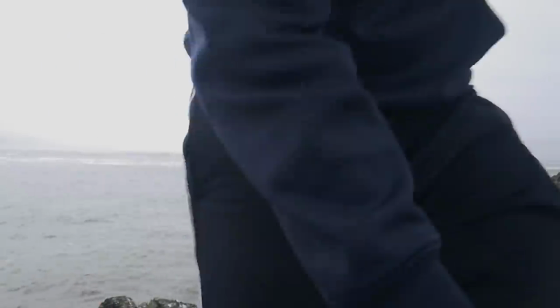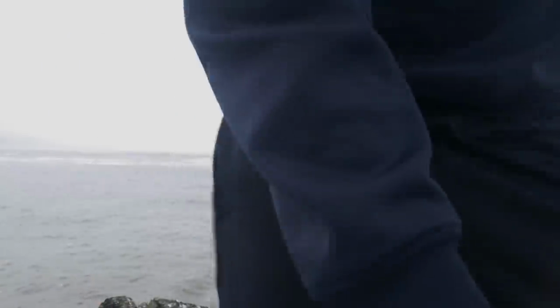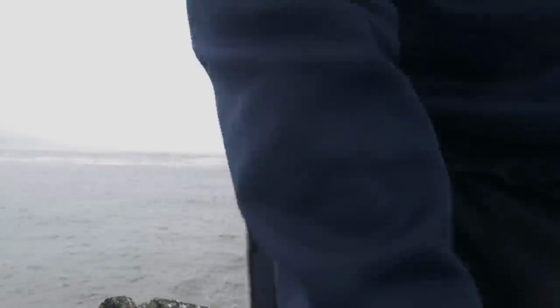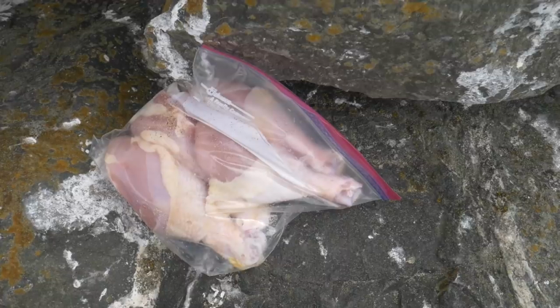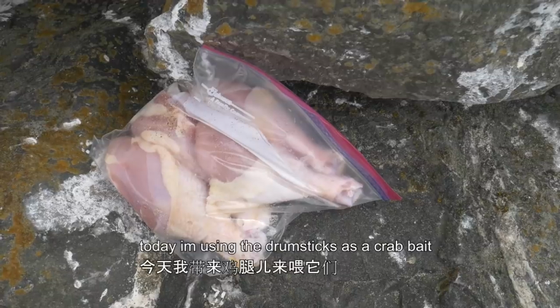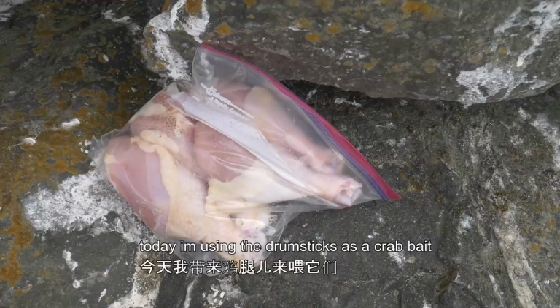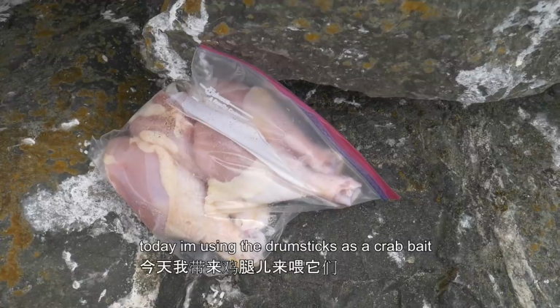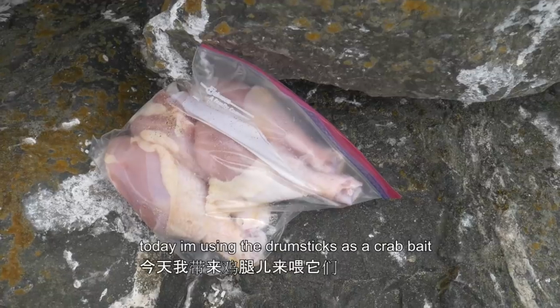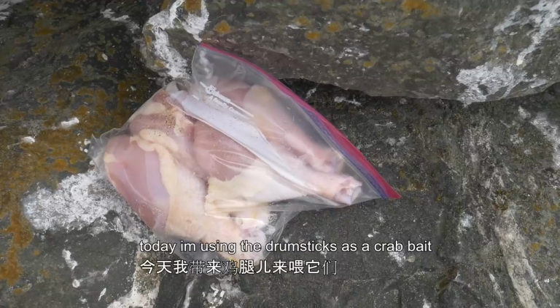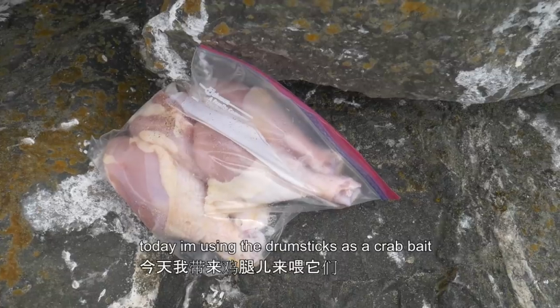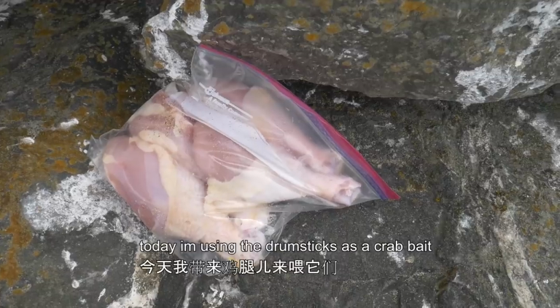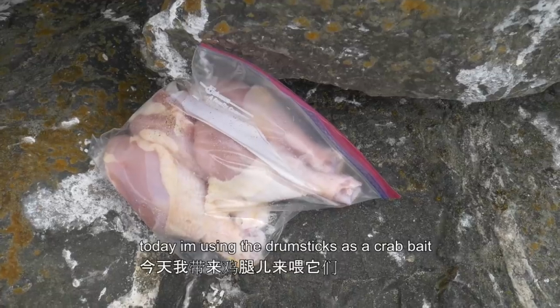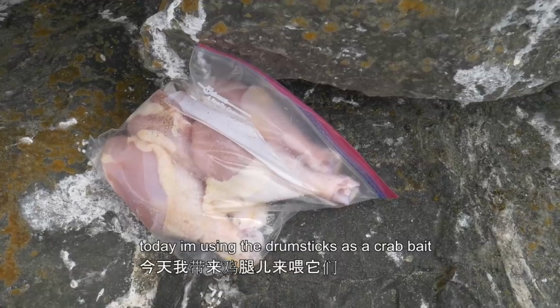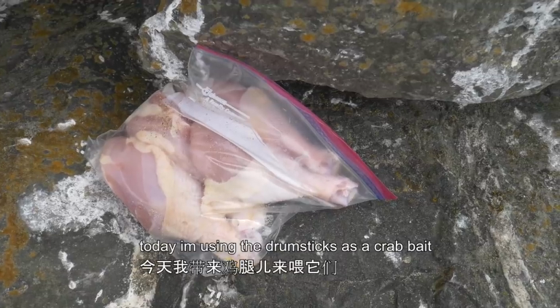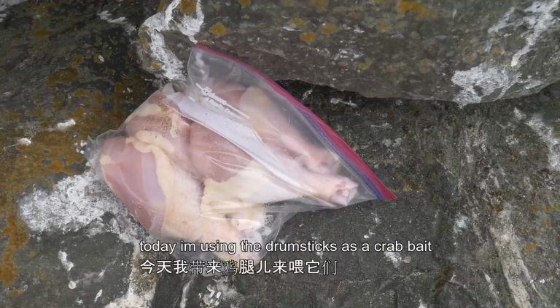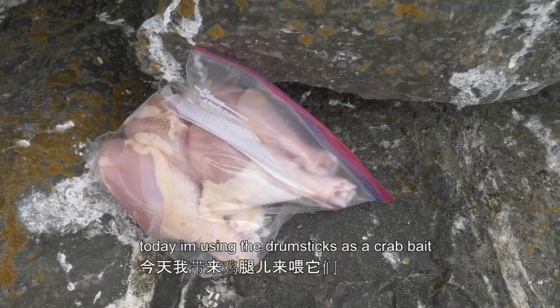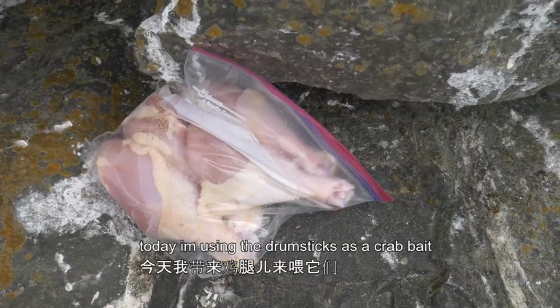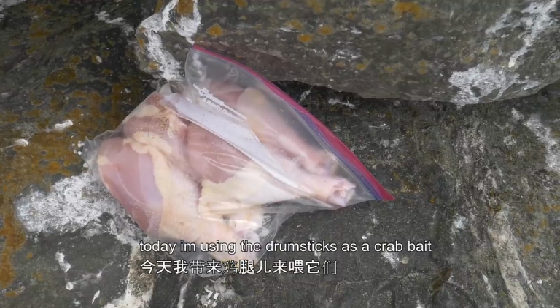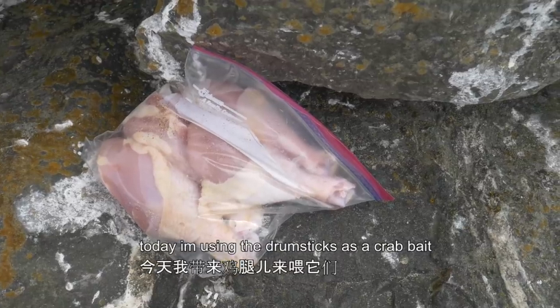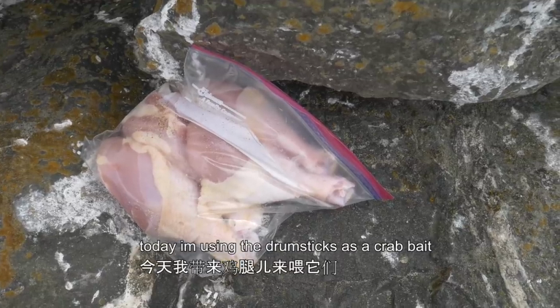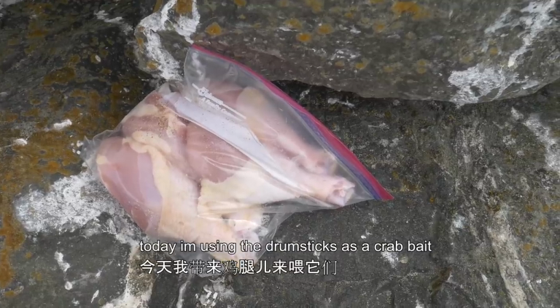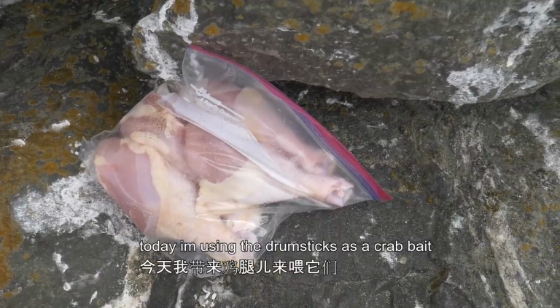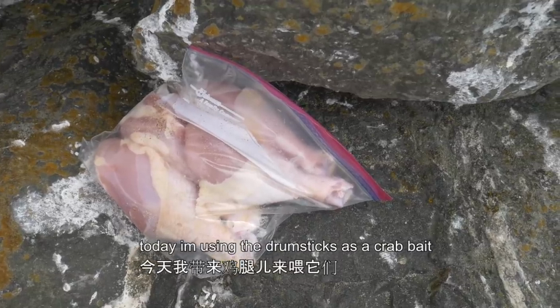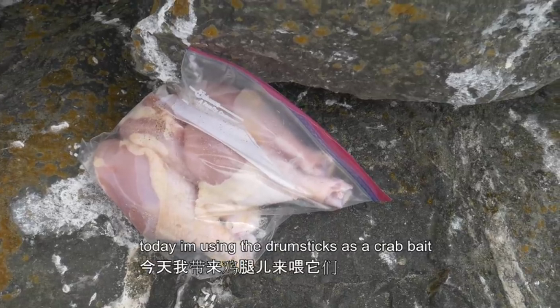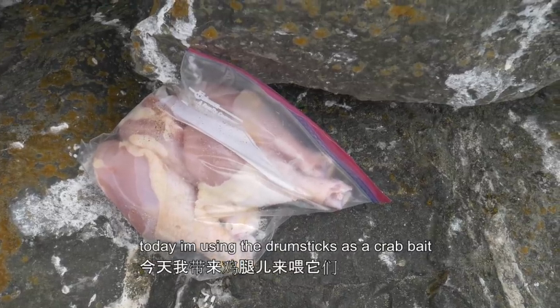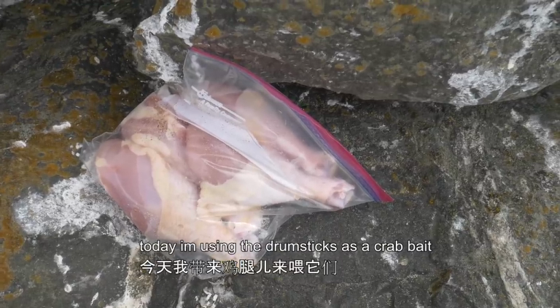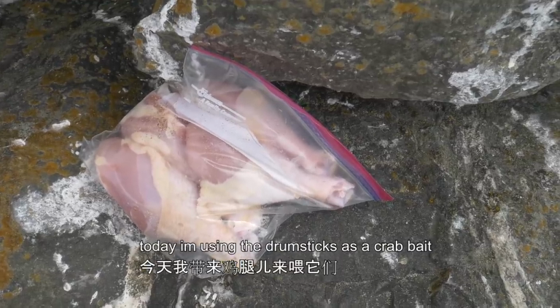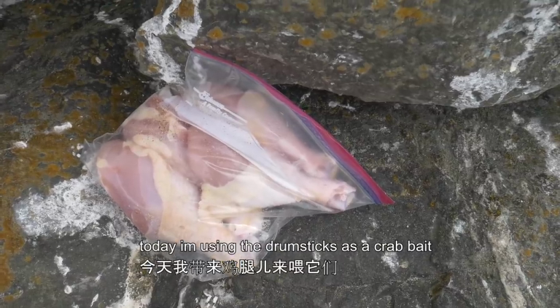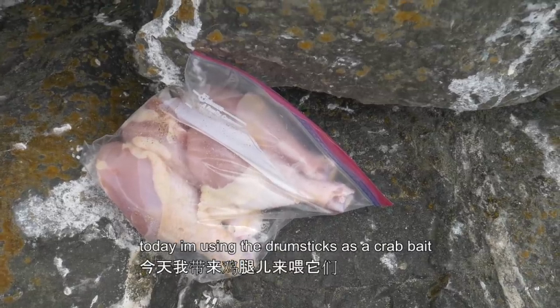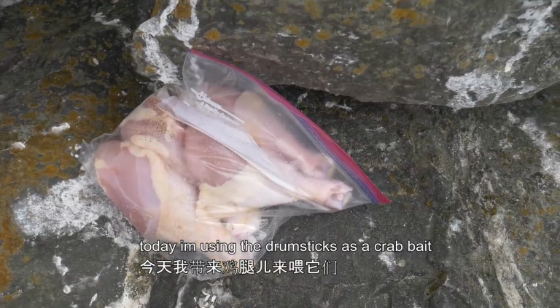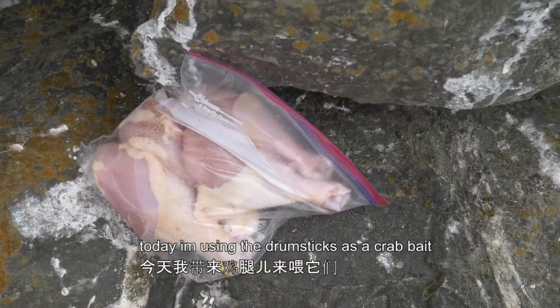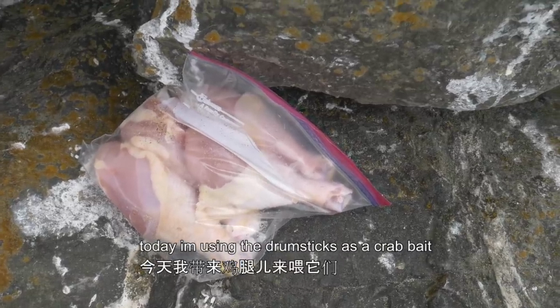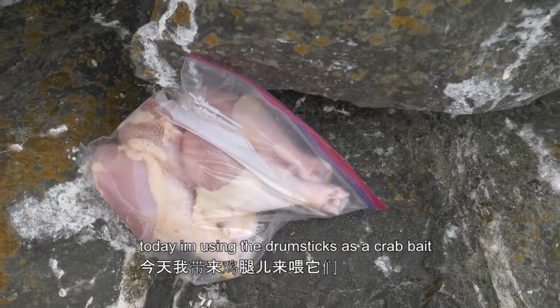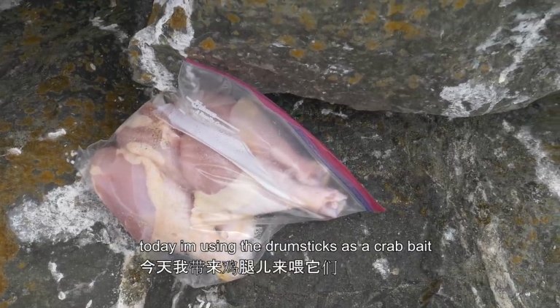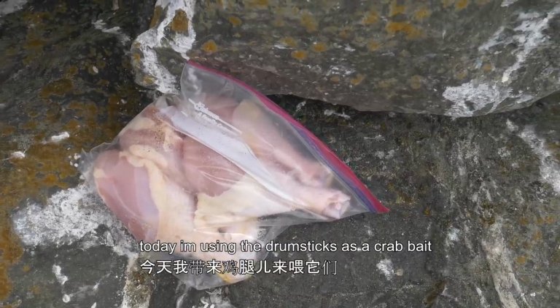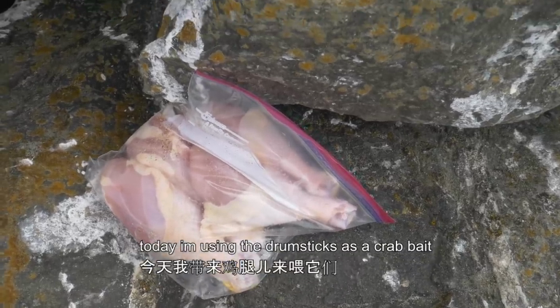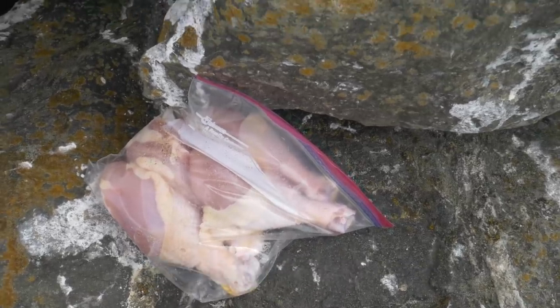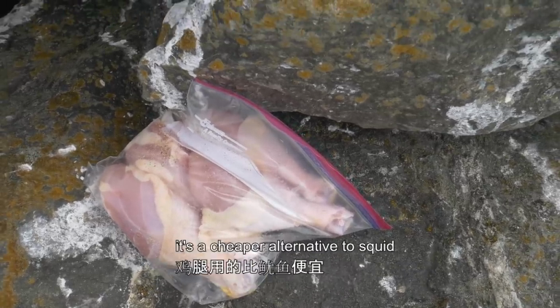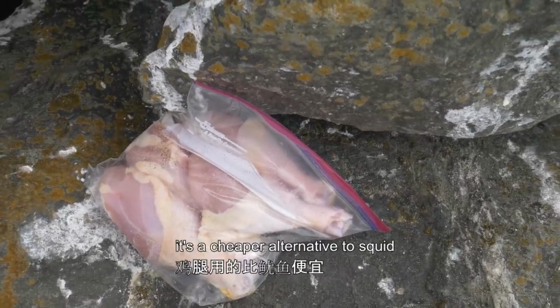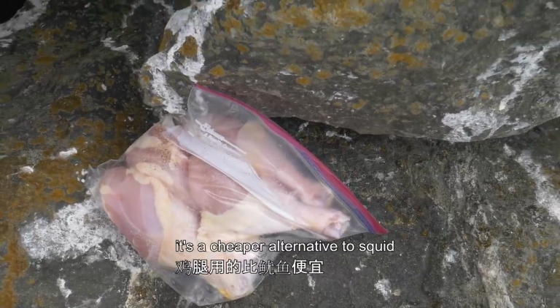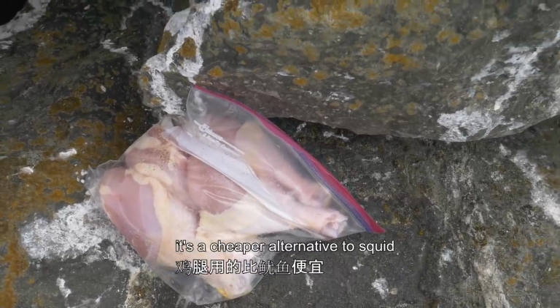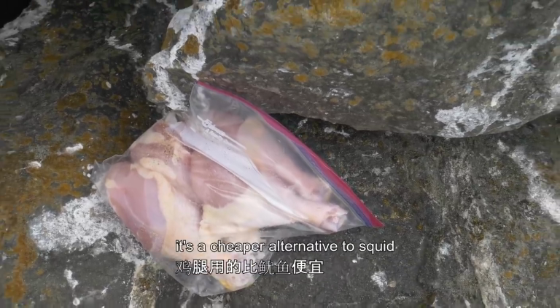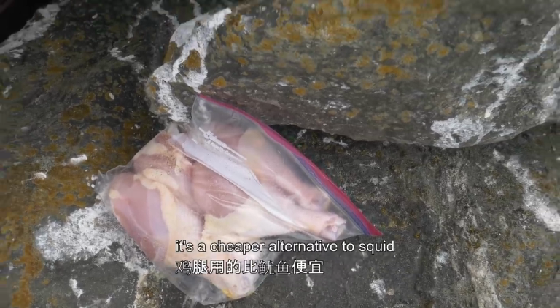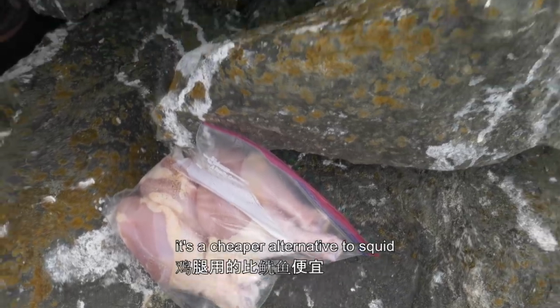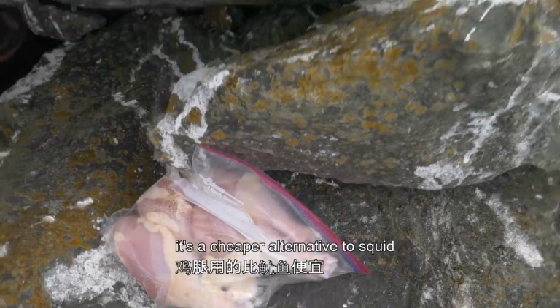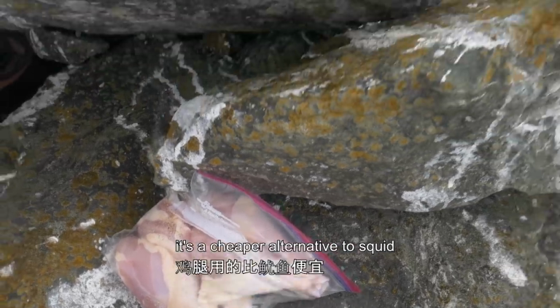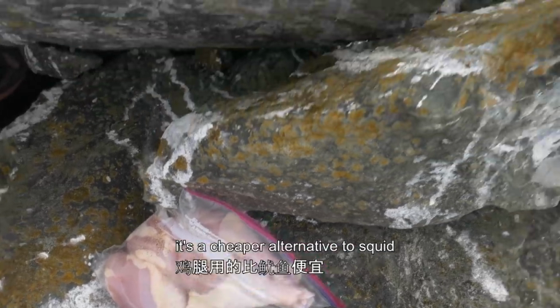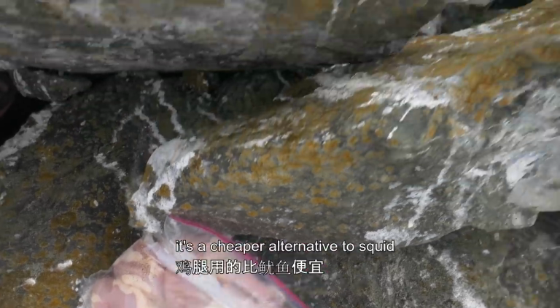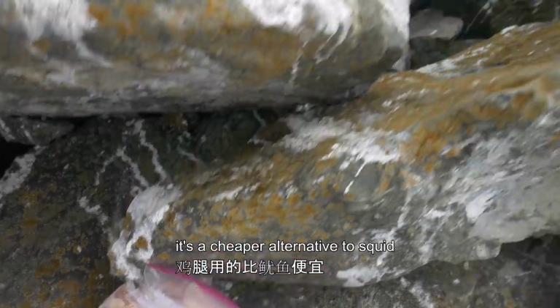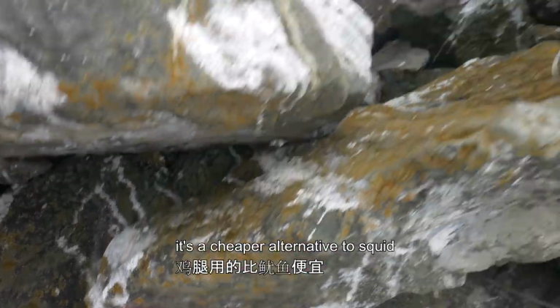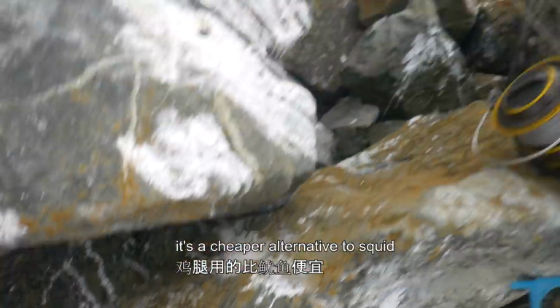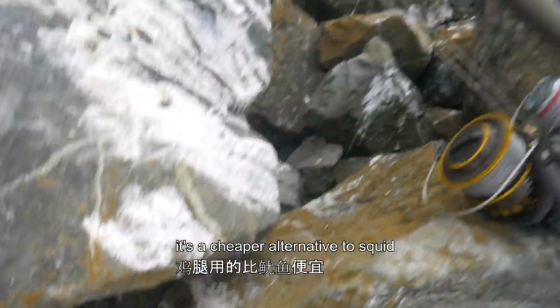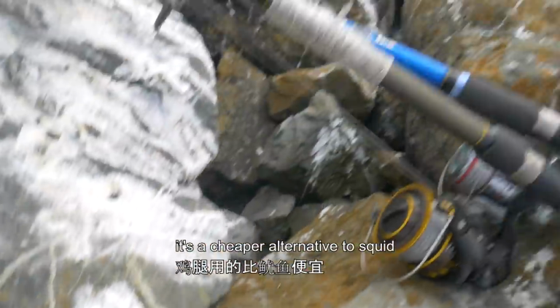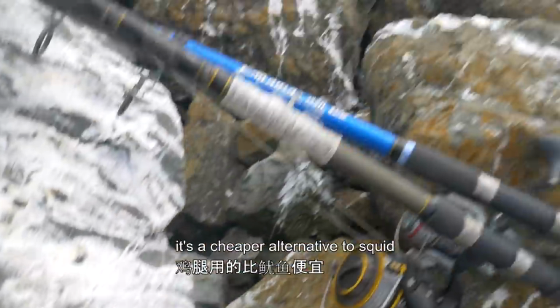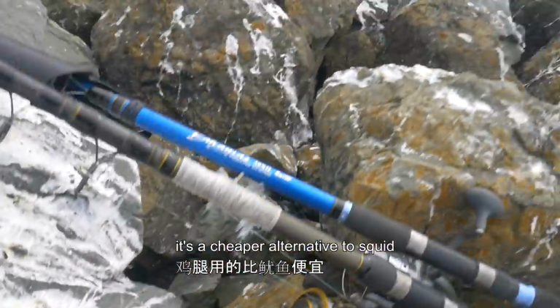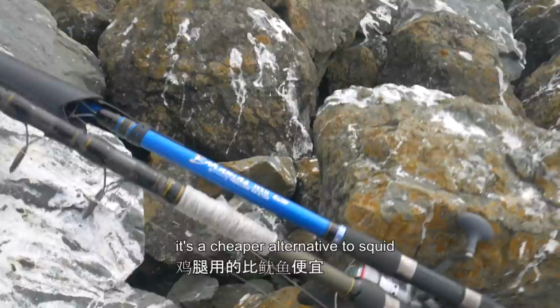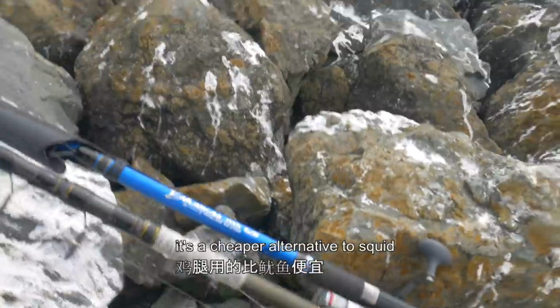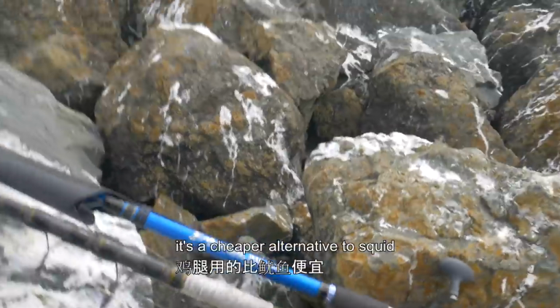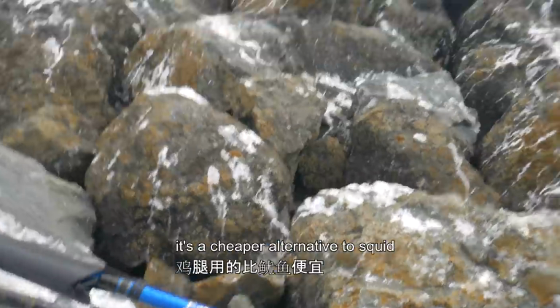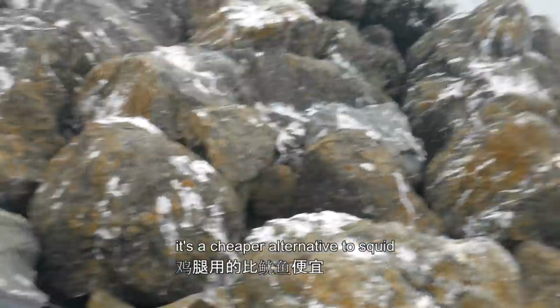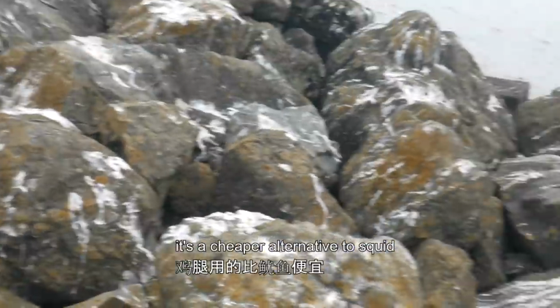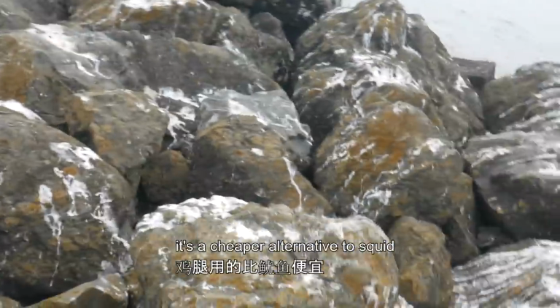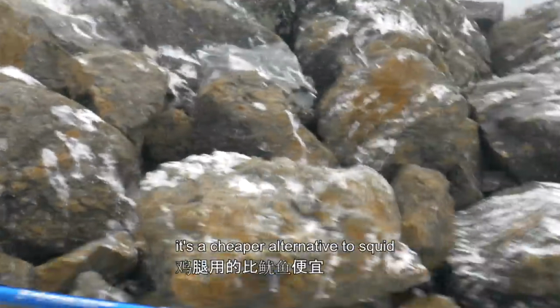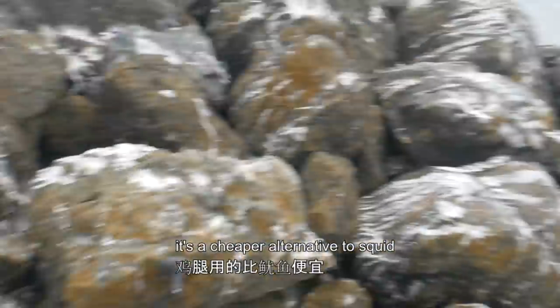Today I'm using drumsticks as crab bait. It's a cheaper alternative to squid.